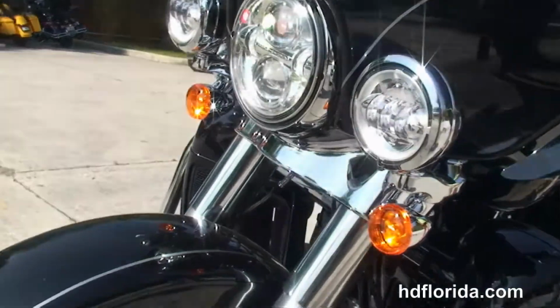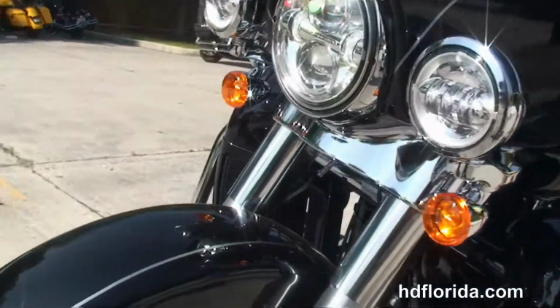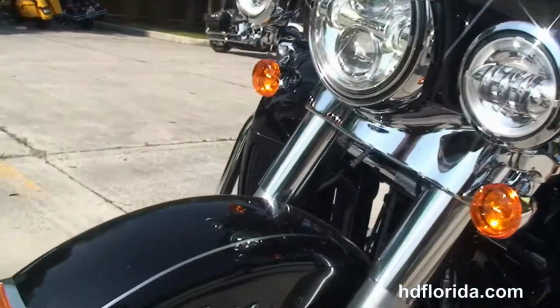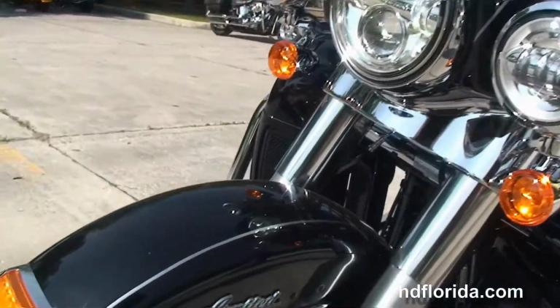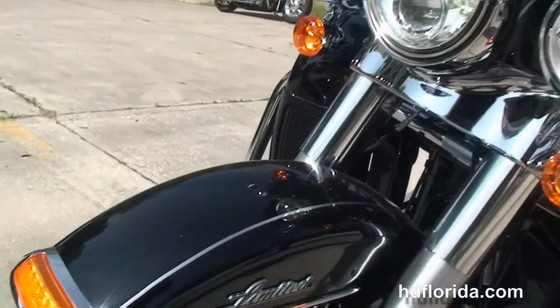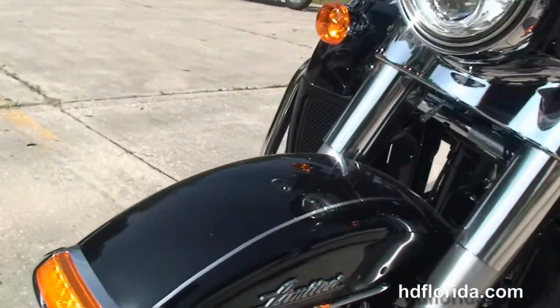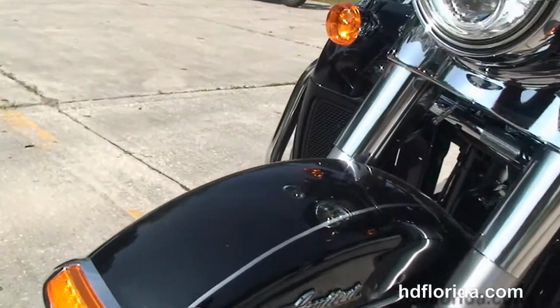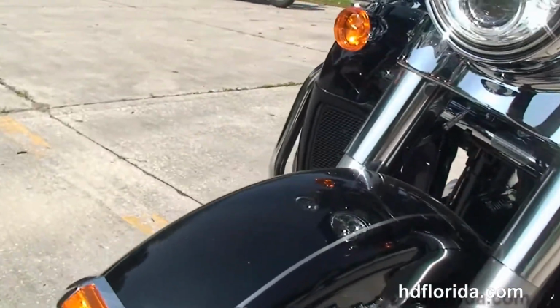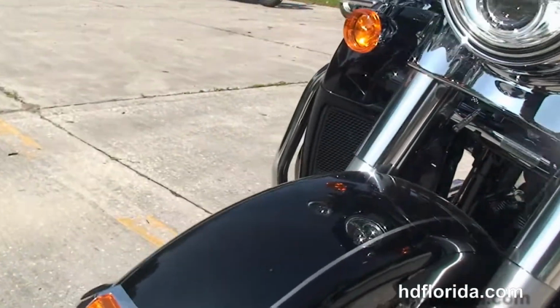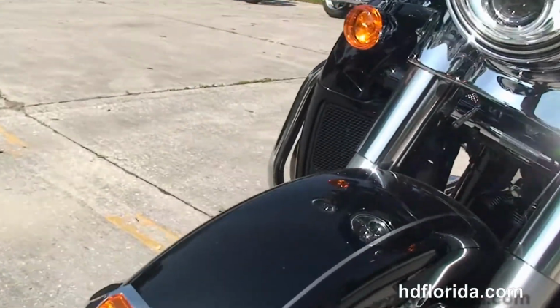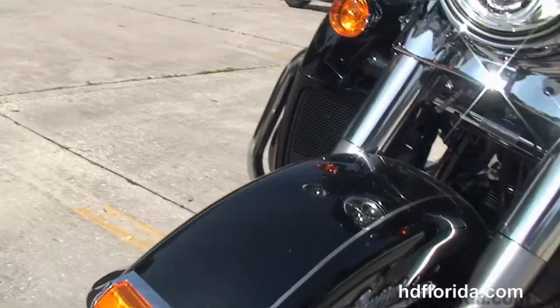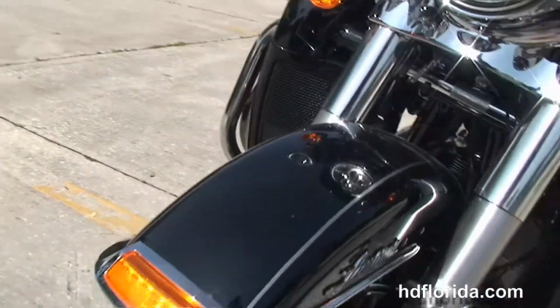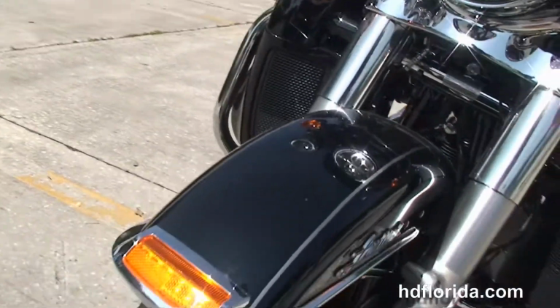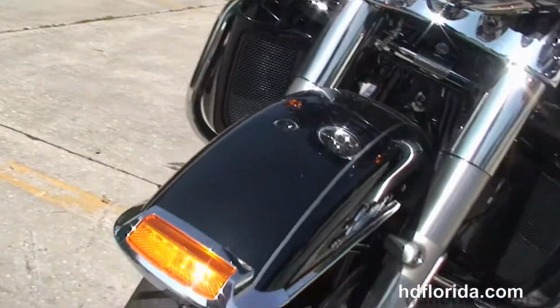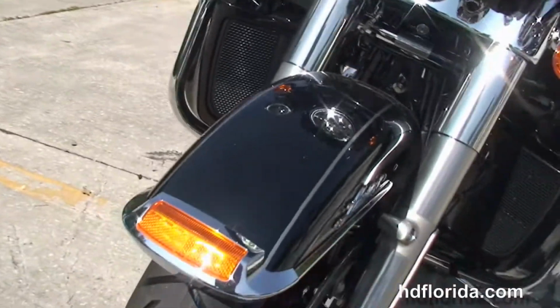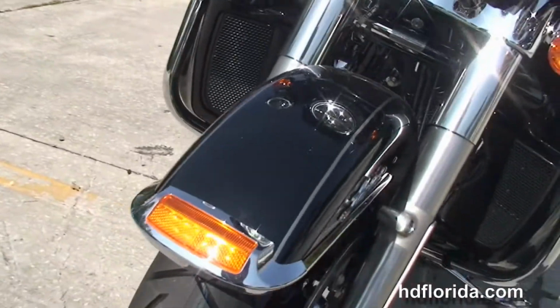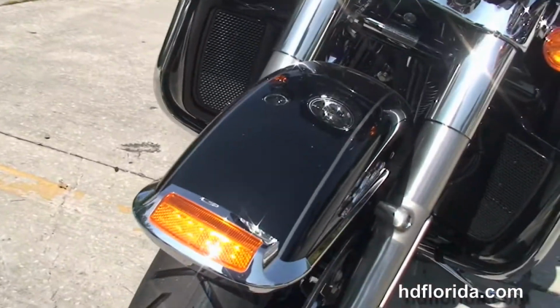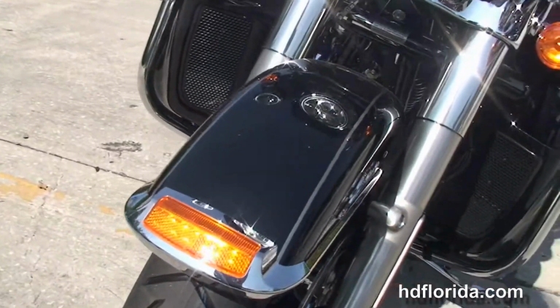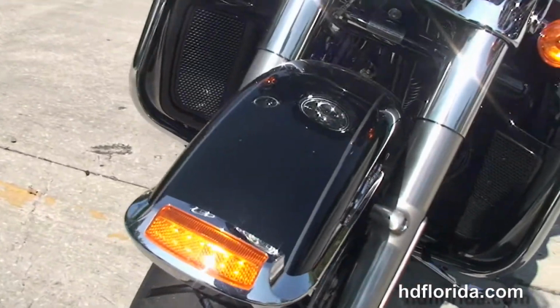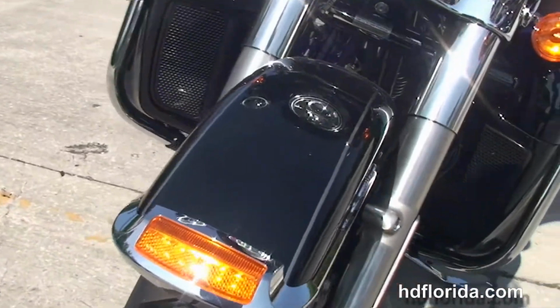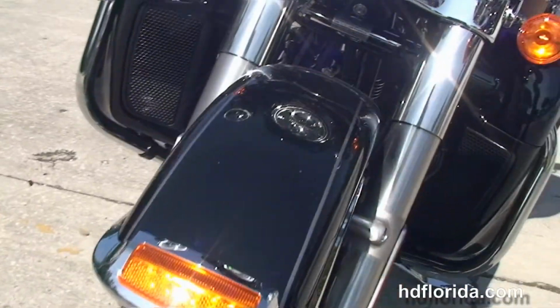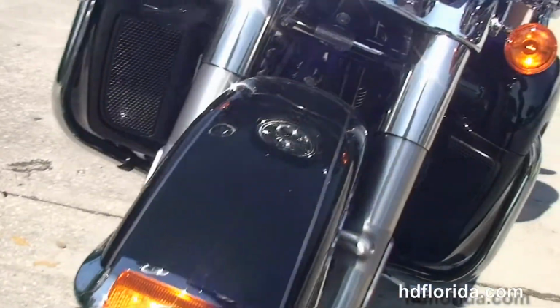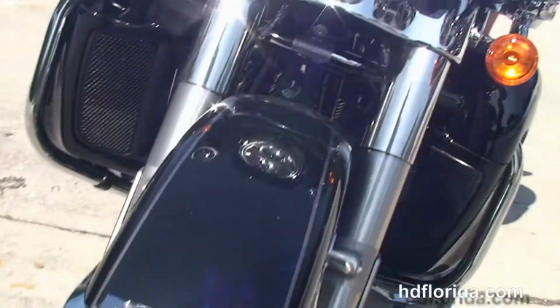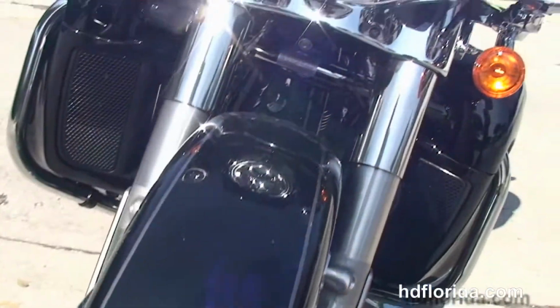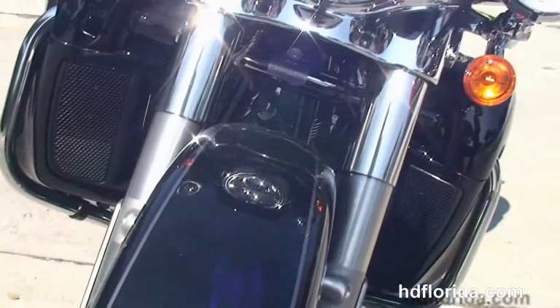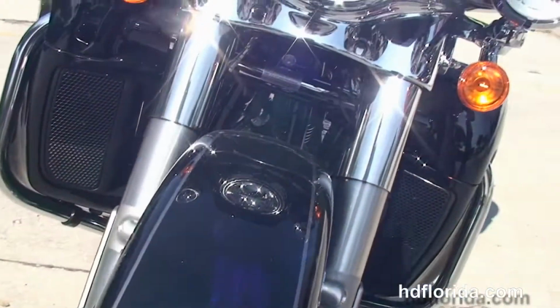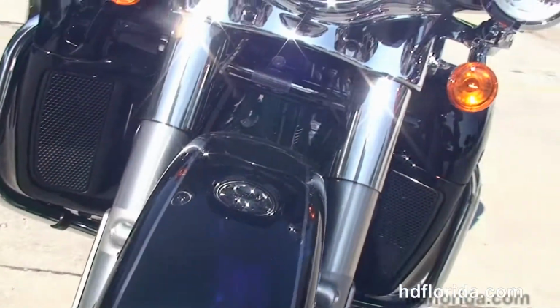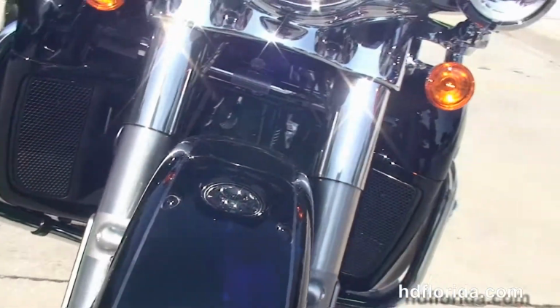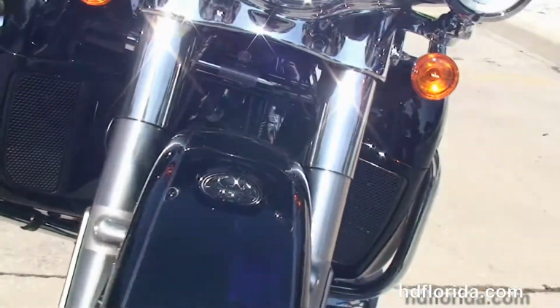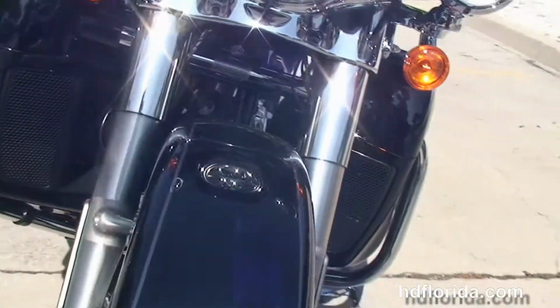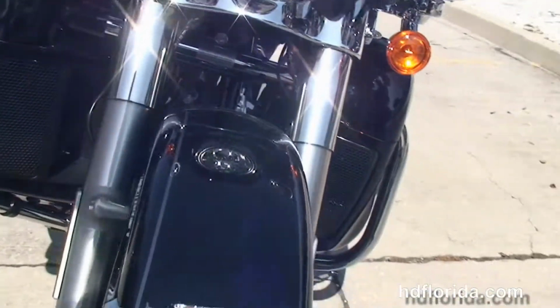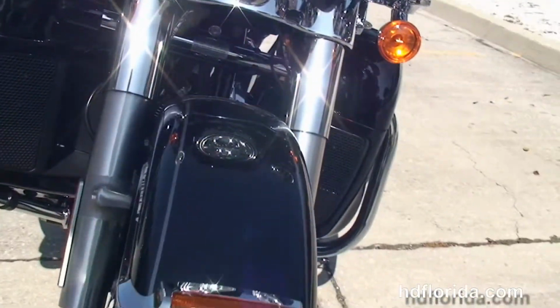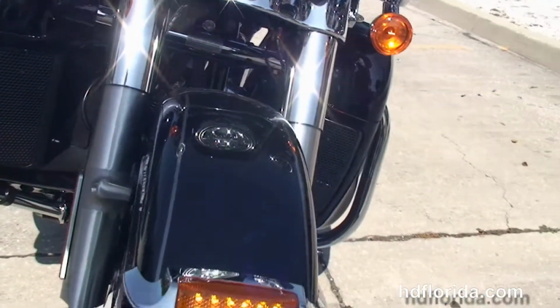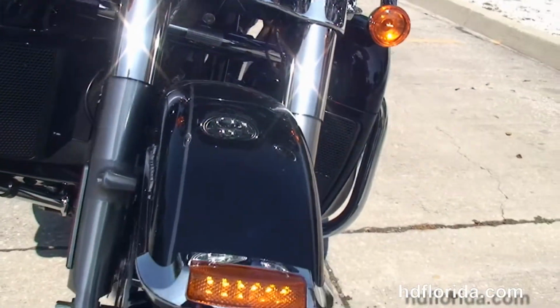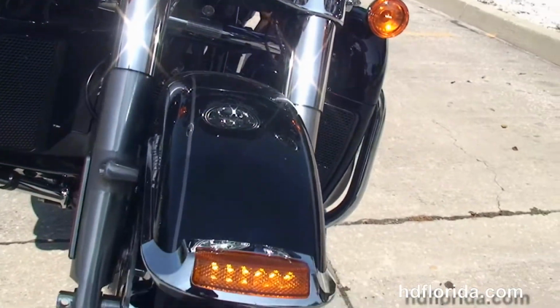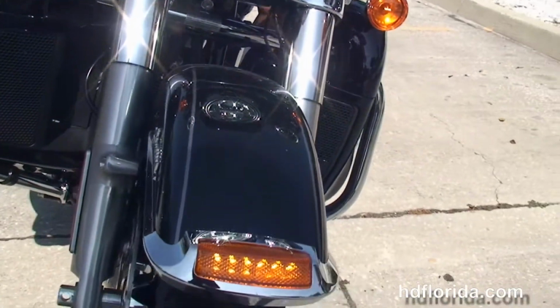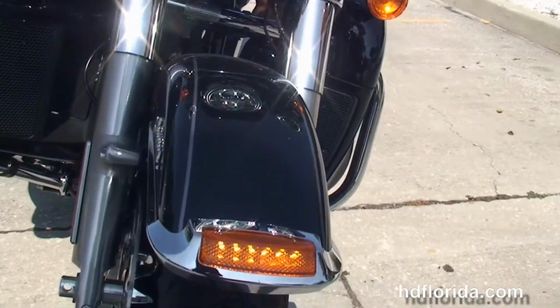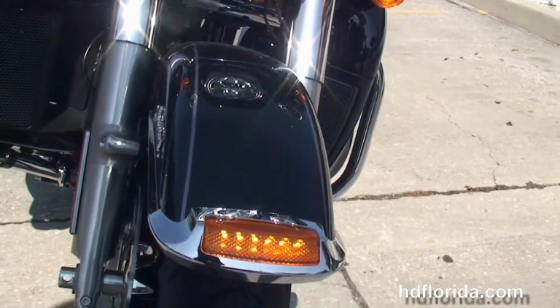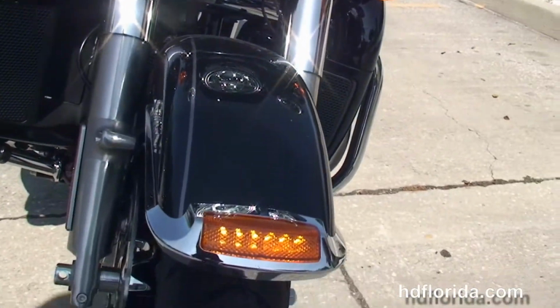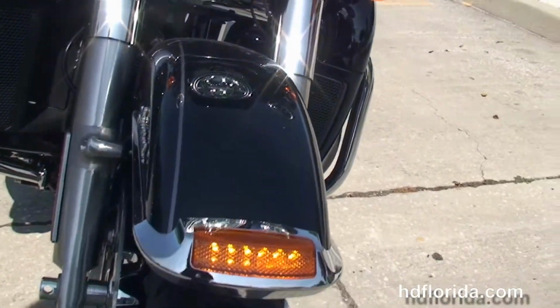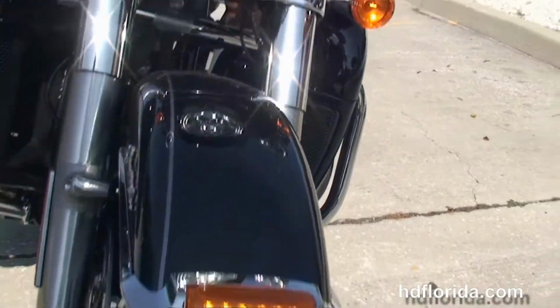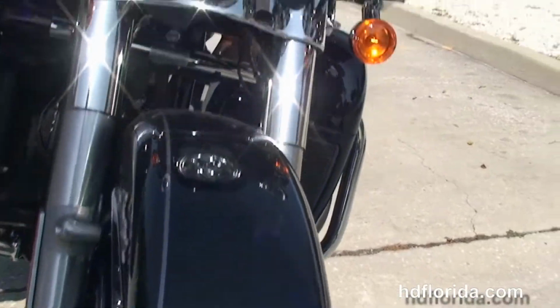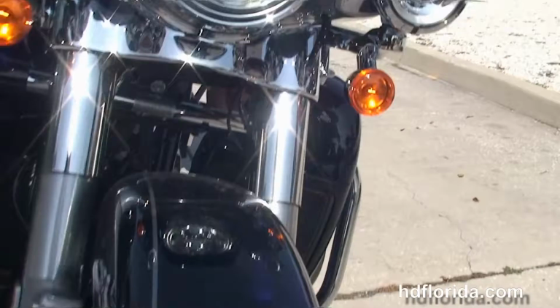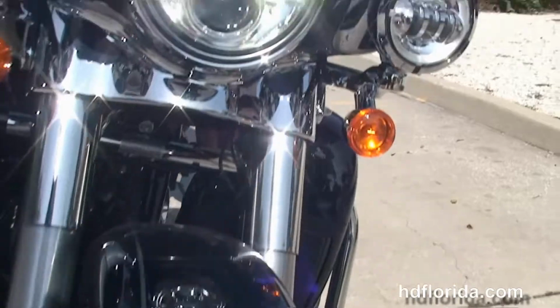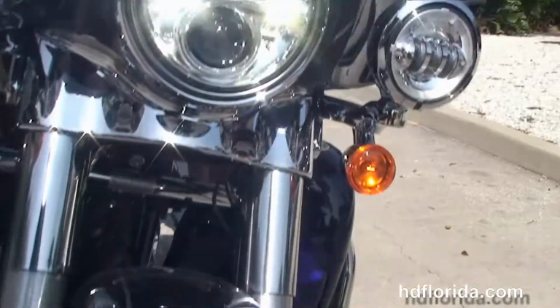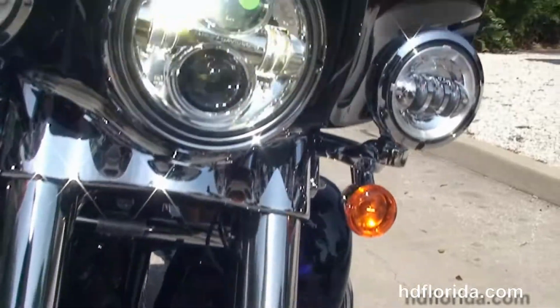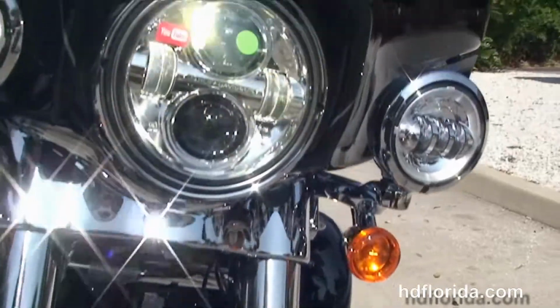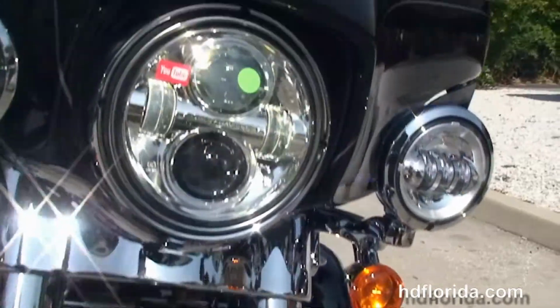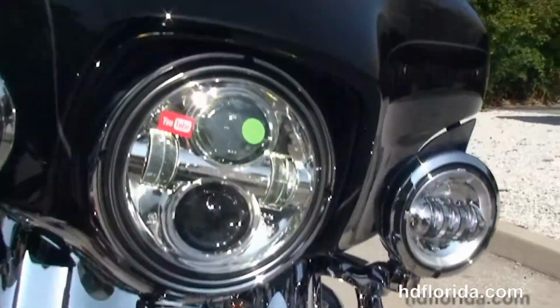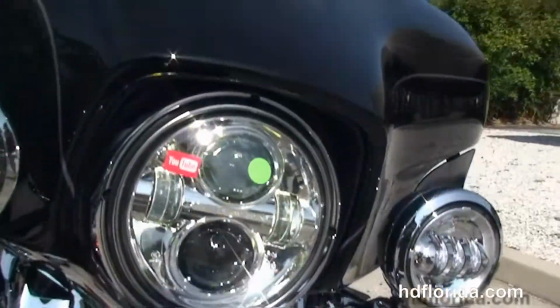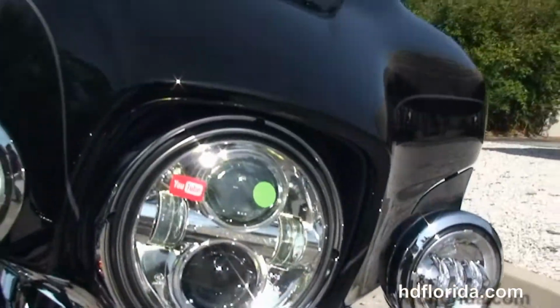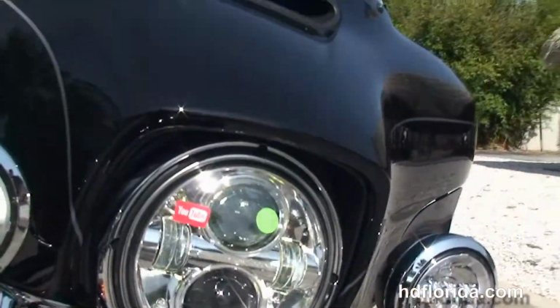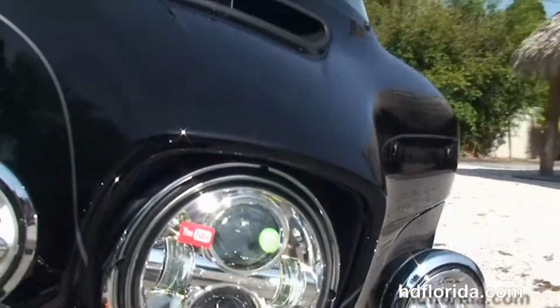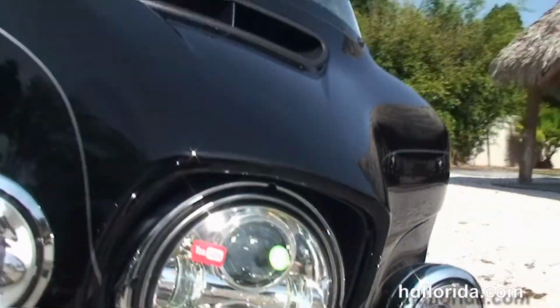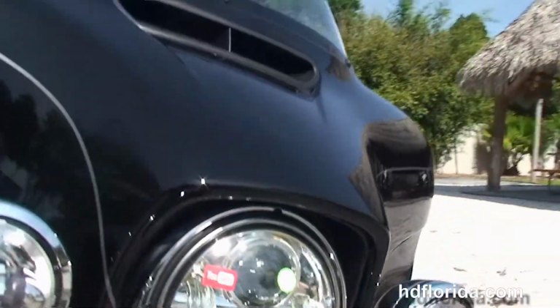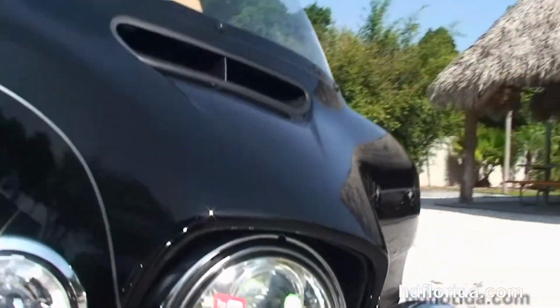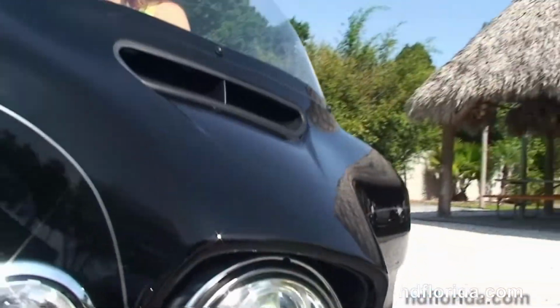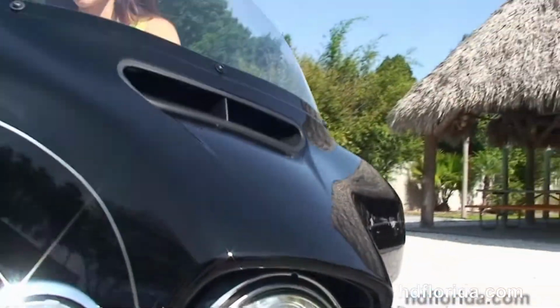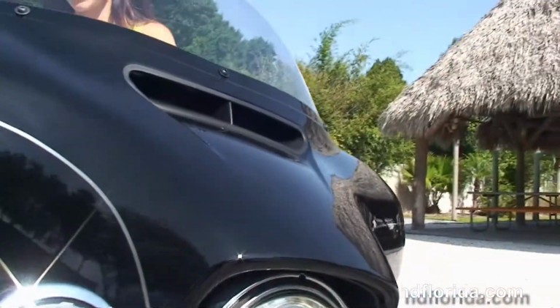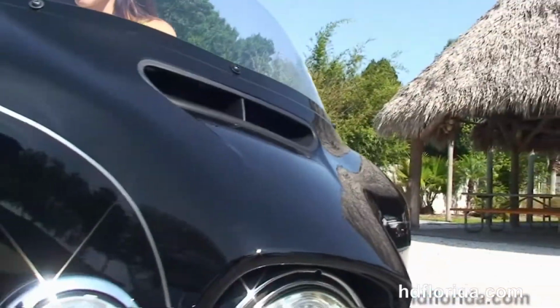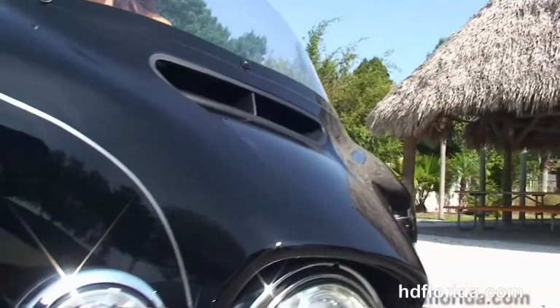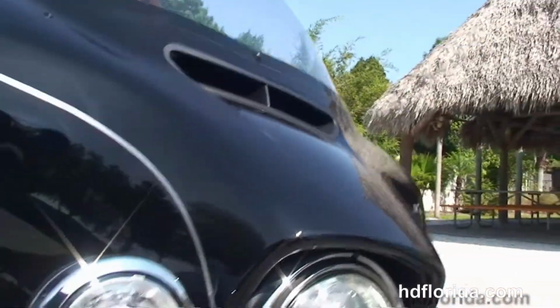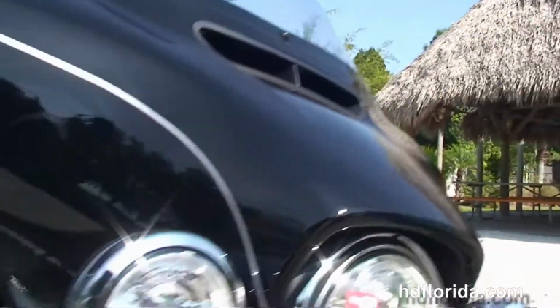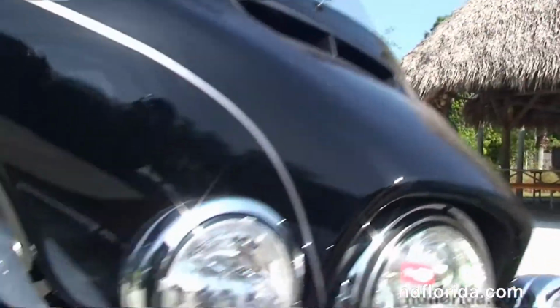This bike also has heated grips, hydraulic clutch, factory reflex linked ABS, security and cruise control. It is in vivid black.